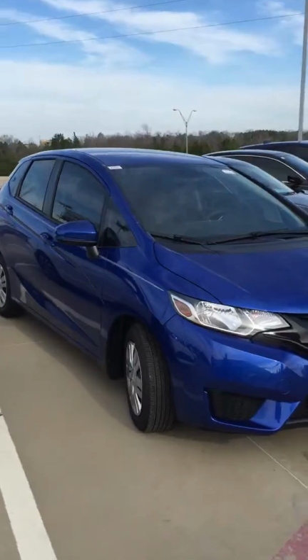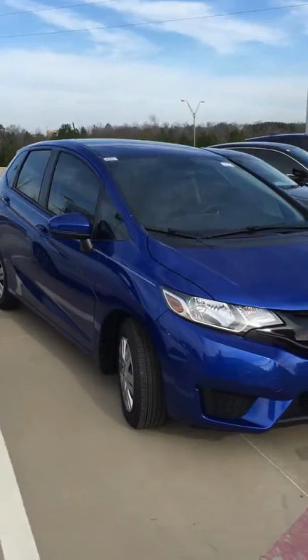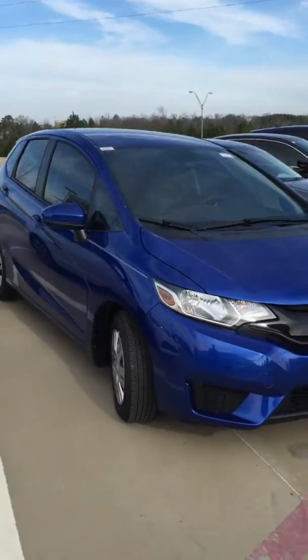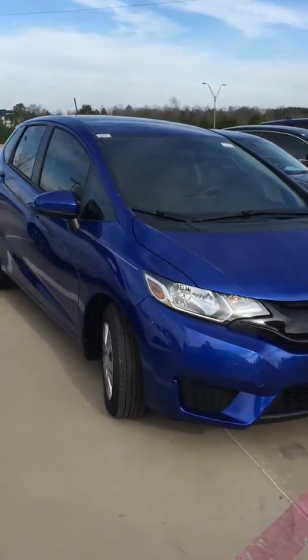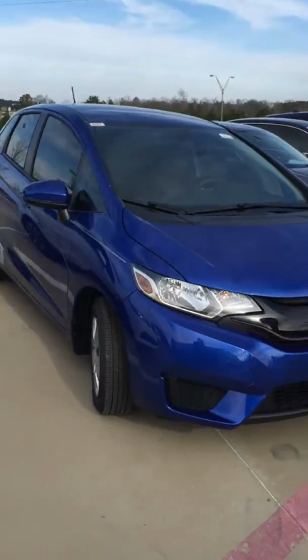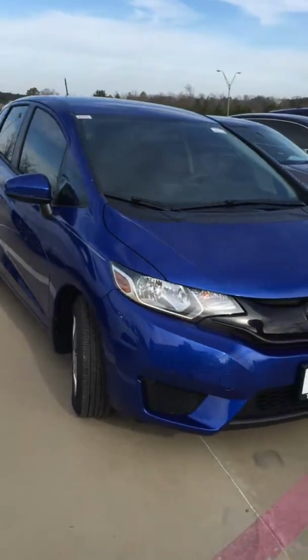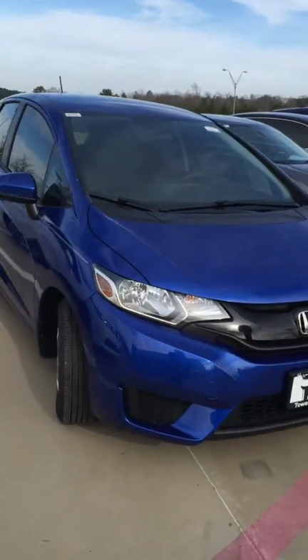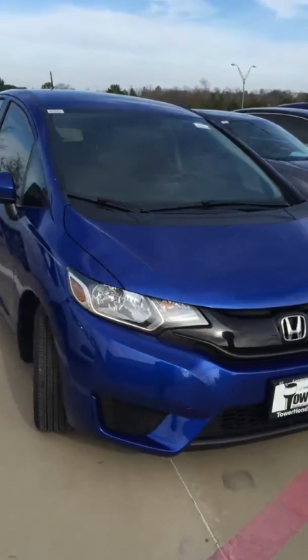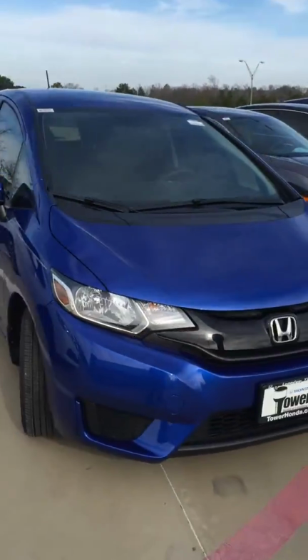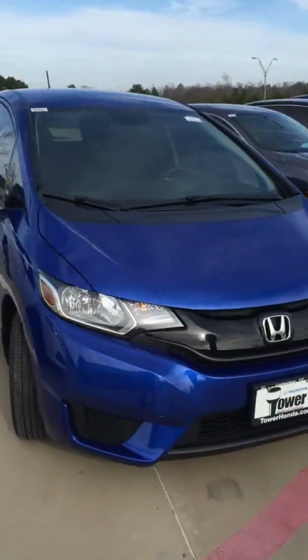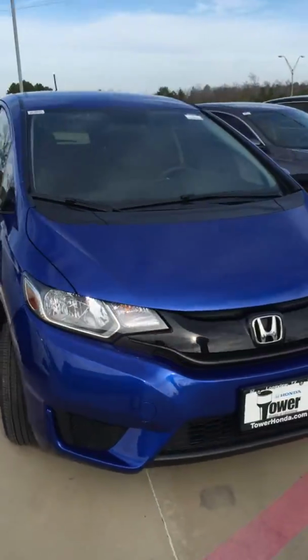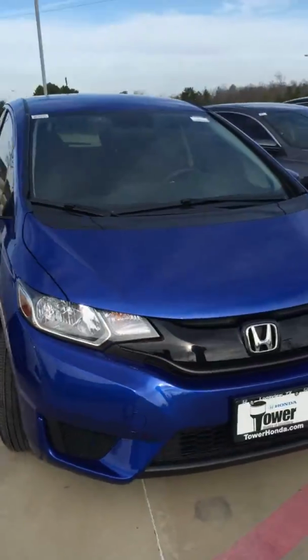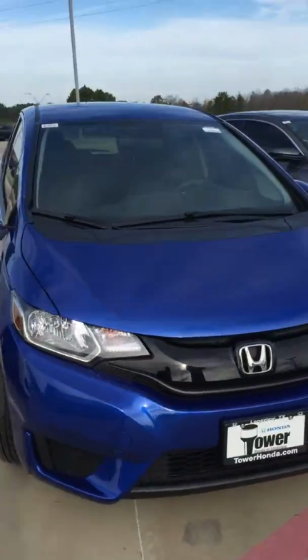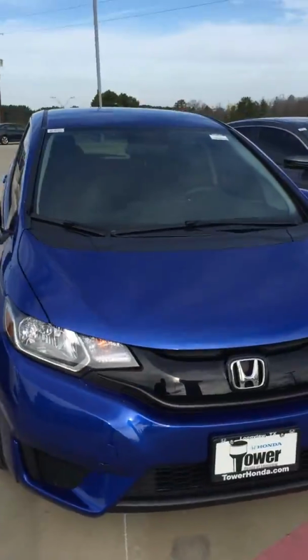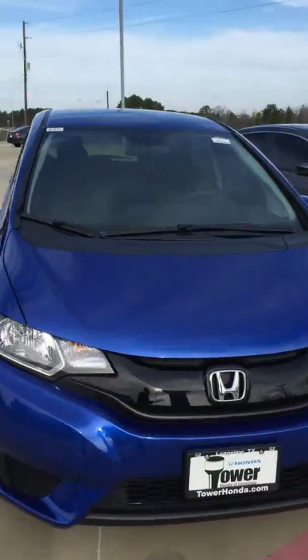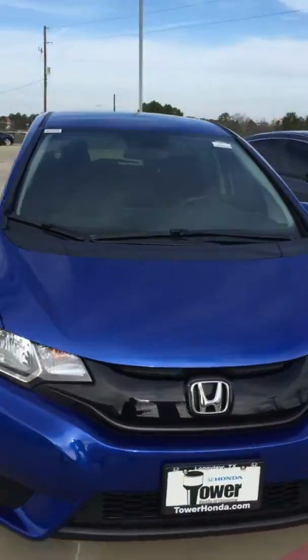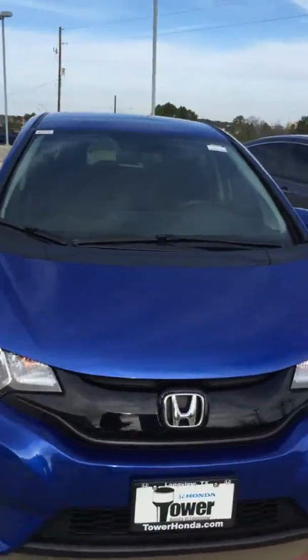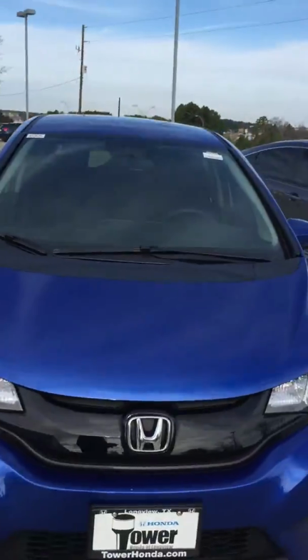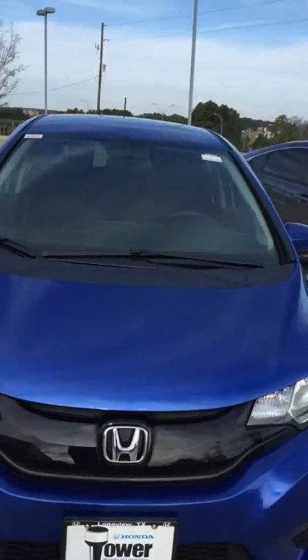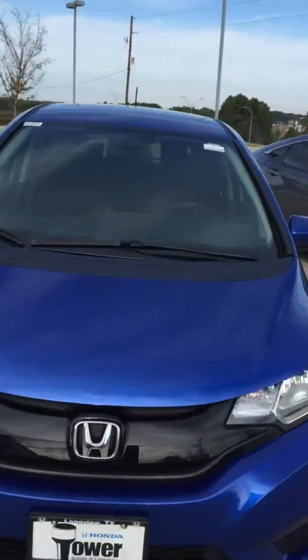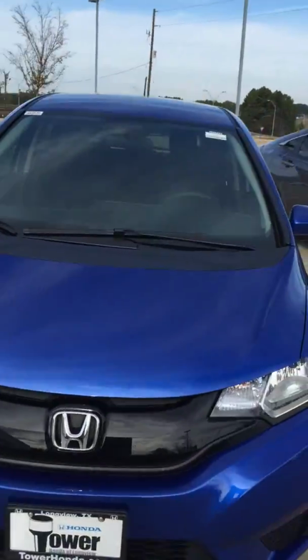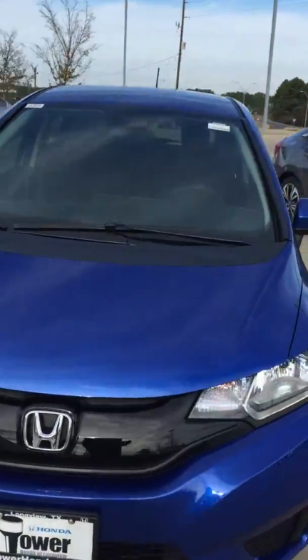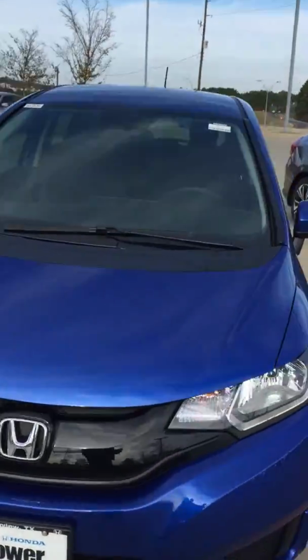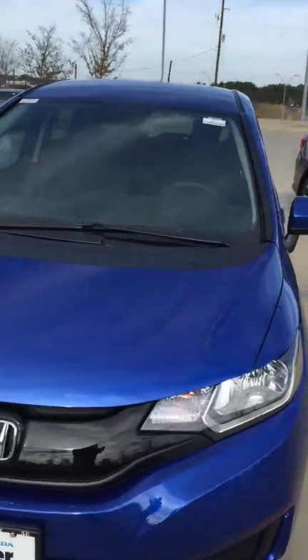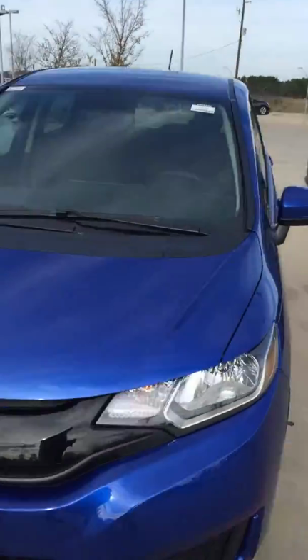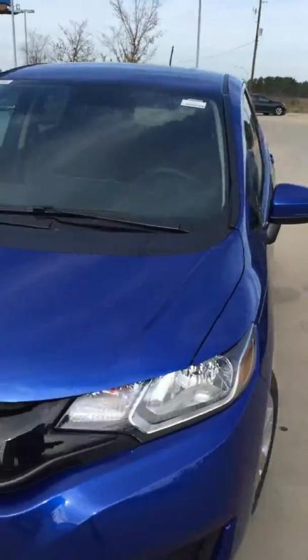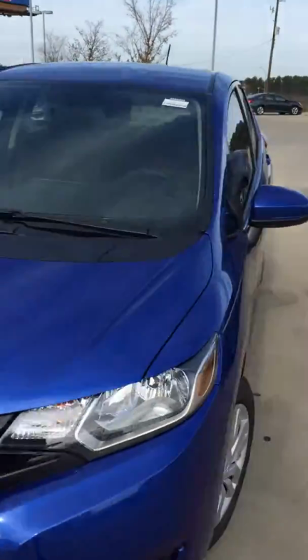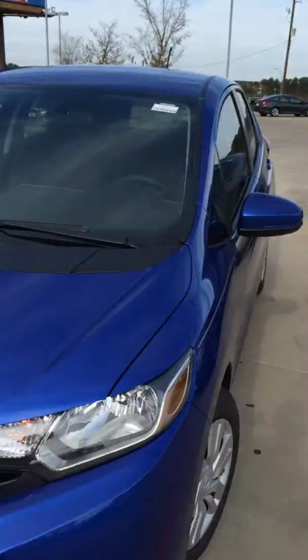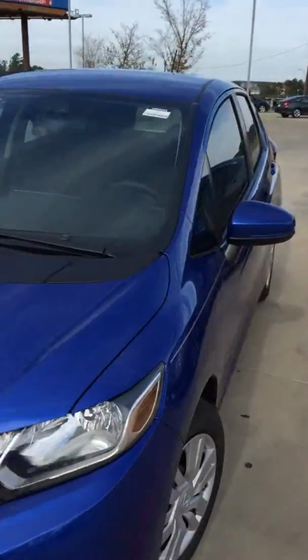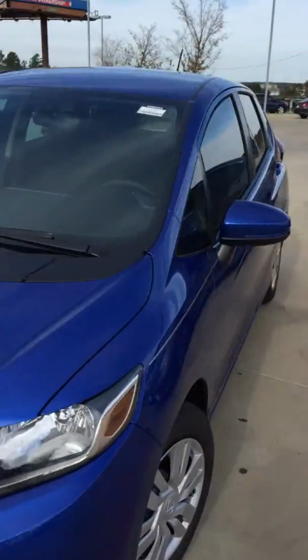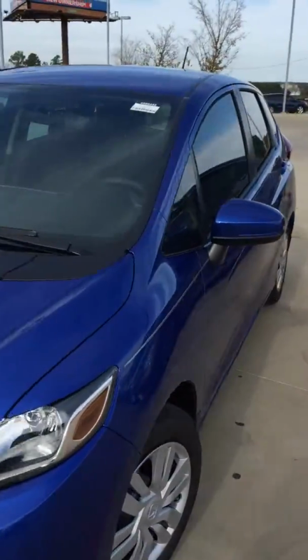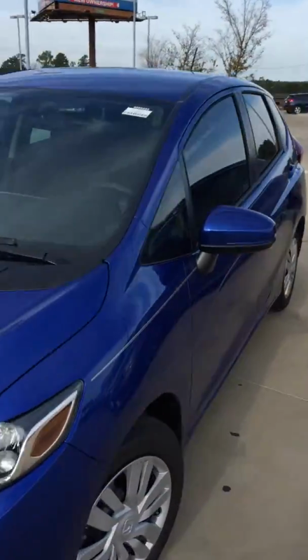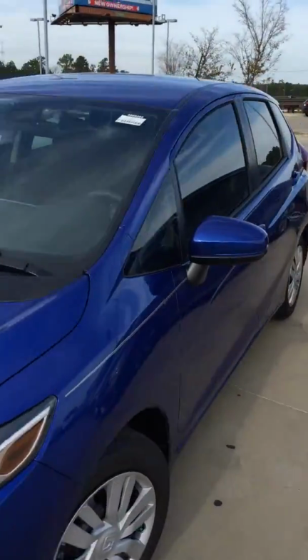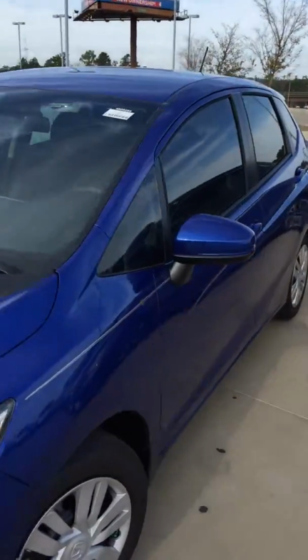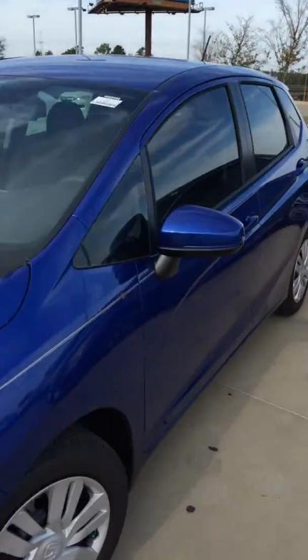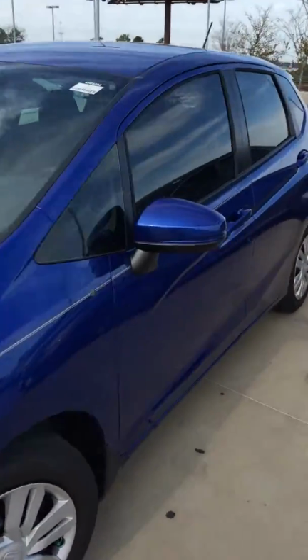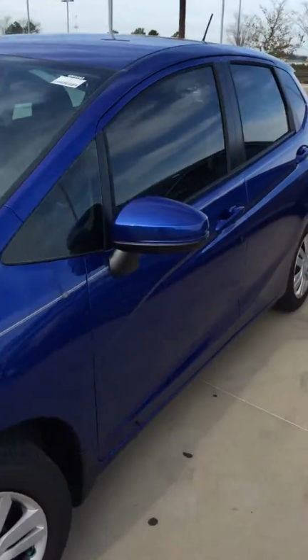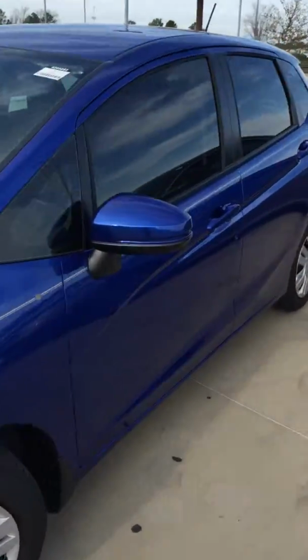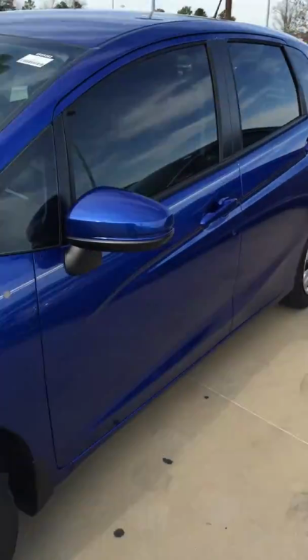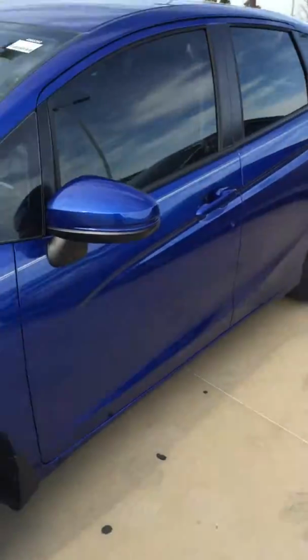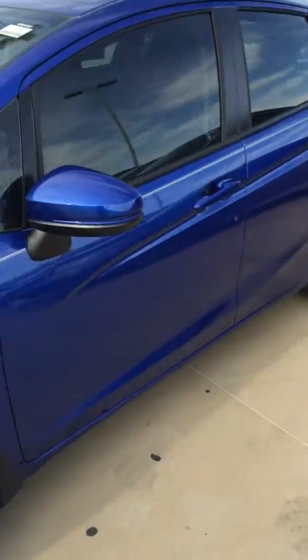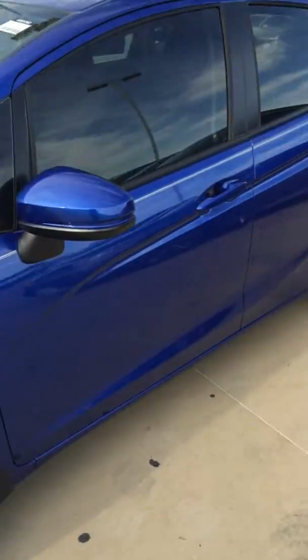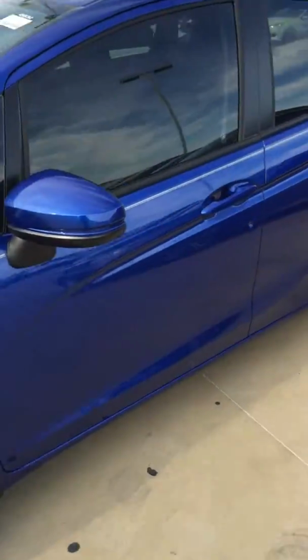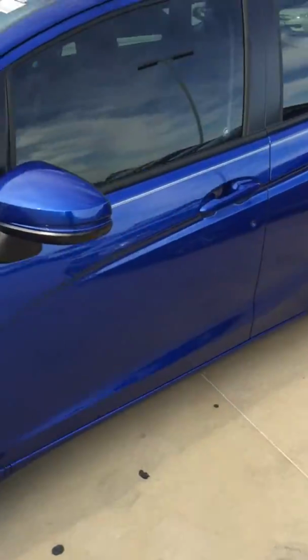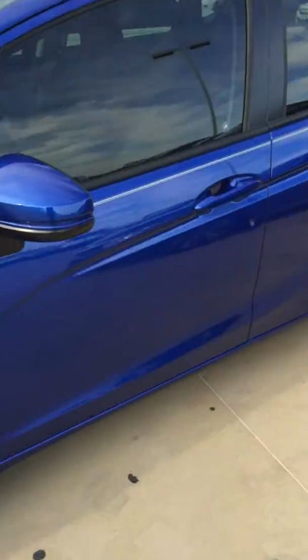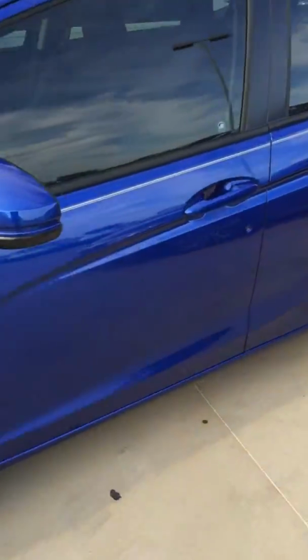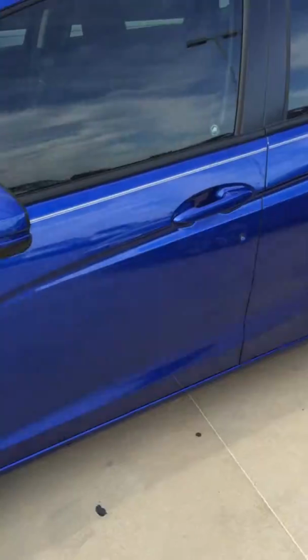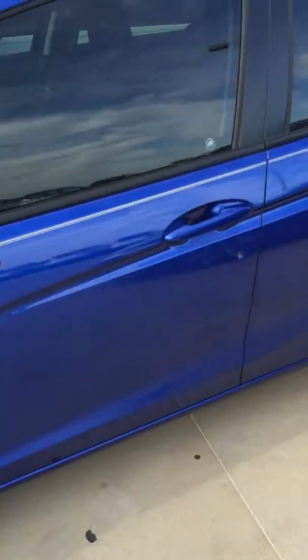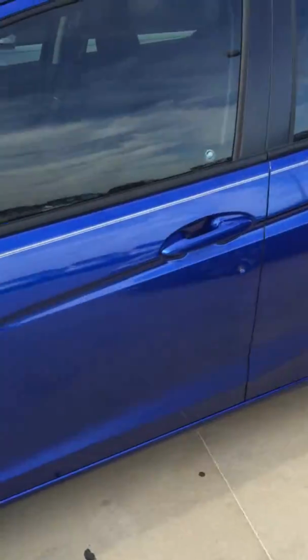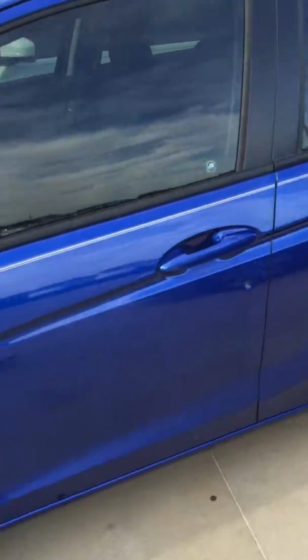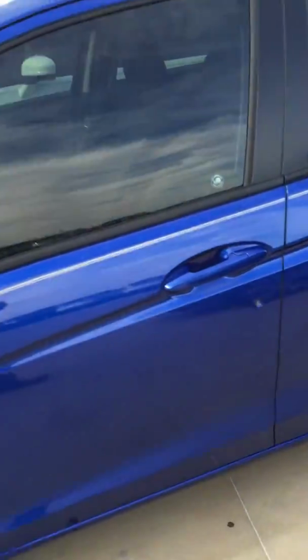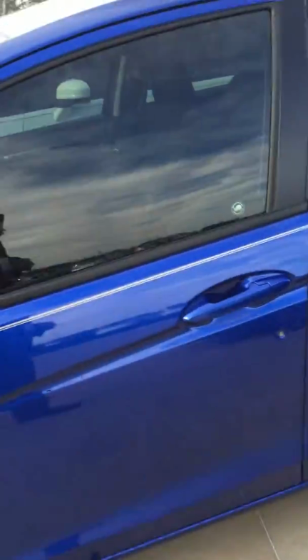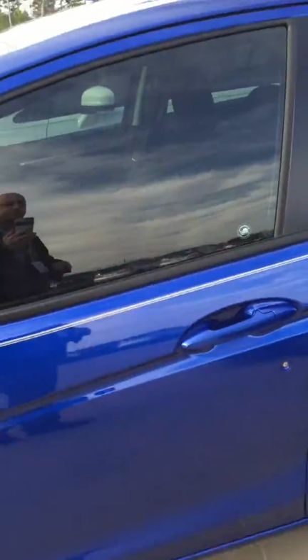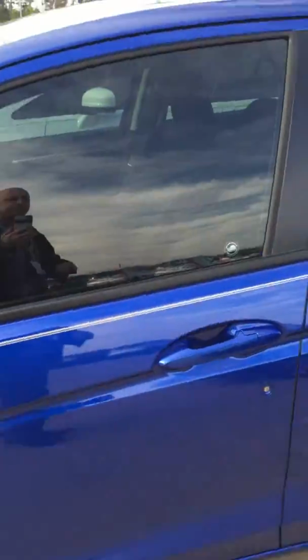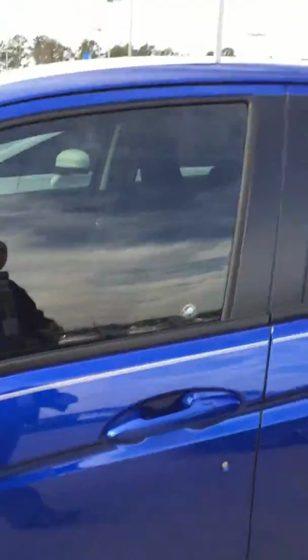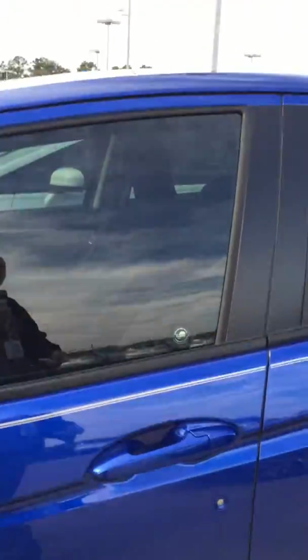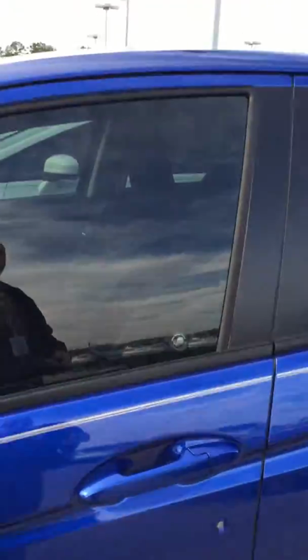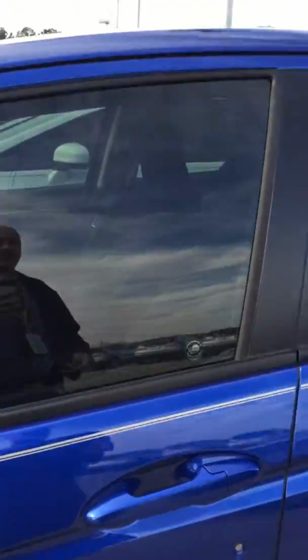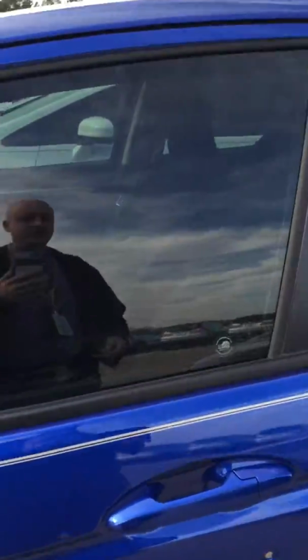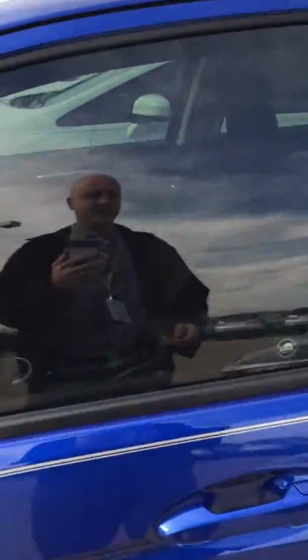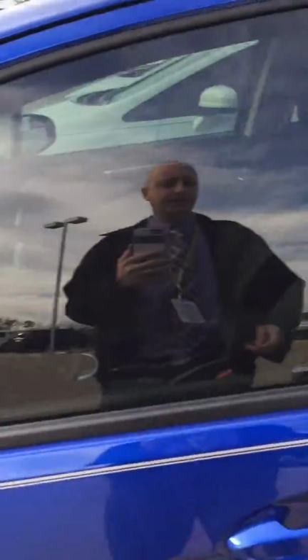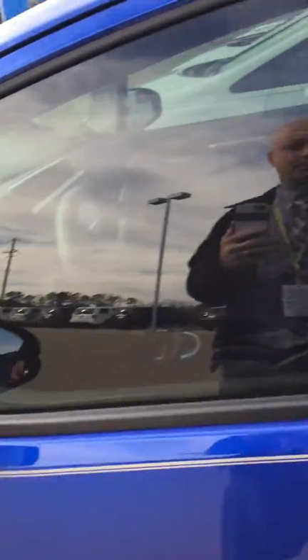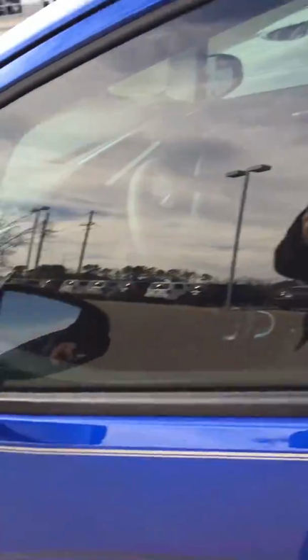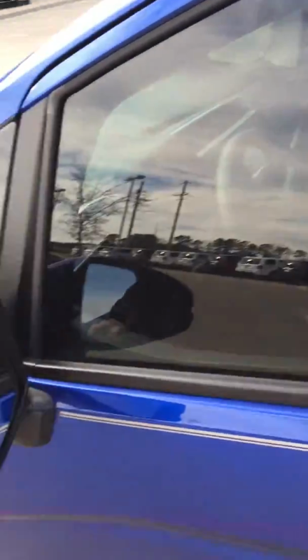I know you didn't specify a color, so I'm showing you the shade of blue we have right here — really nice color called Aegean Blue.